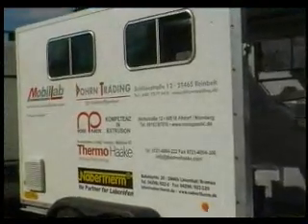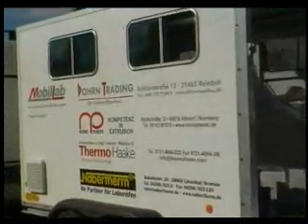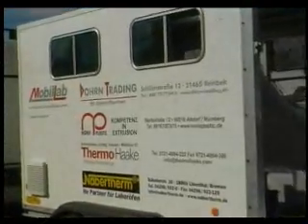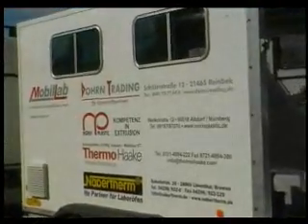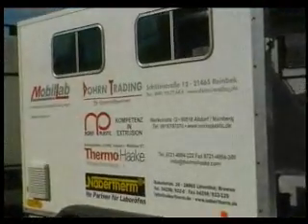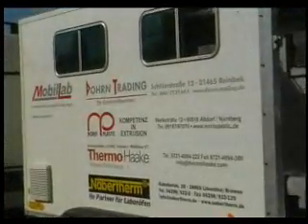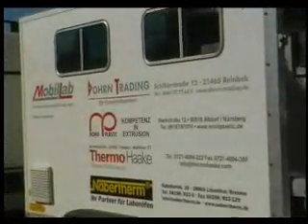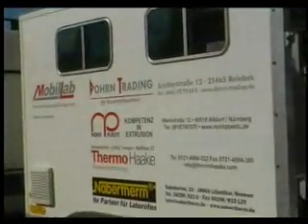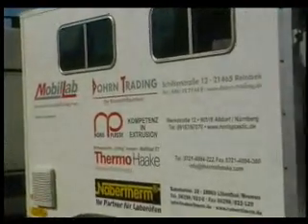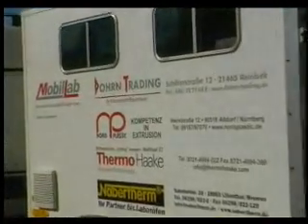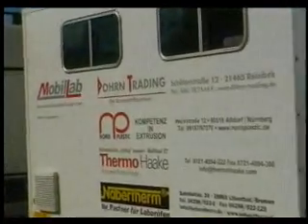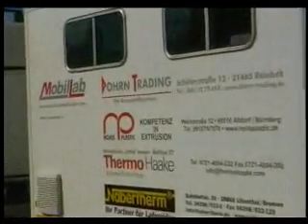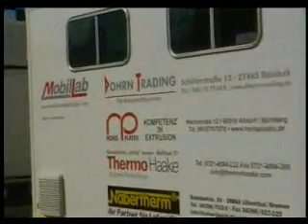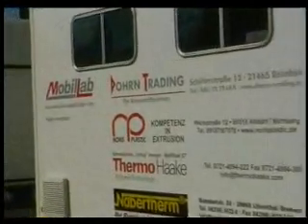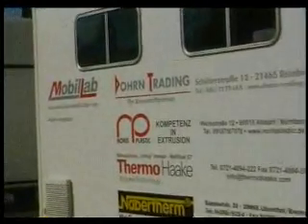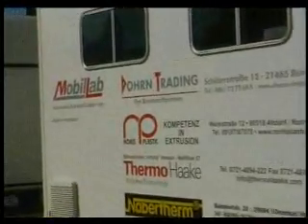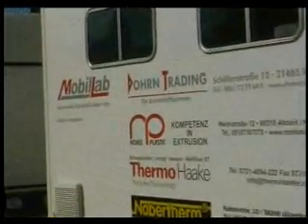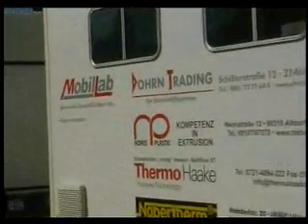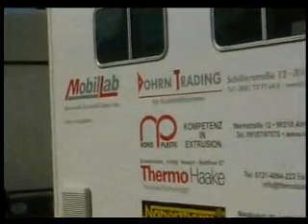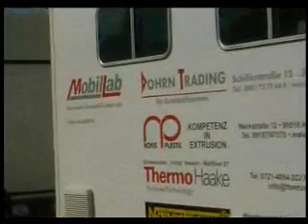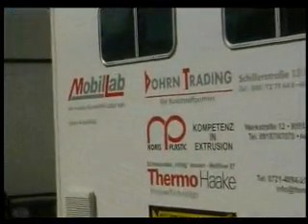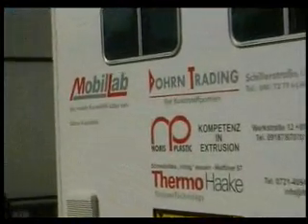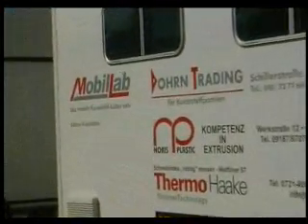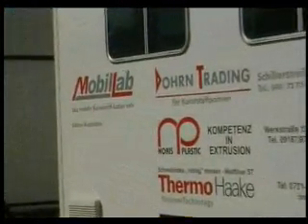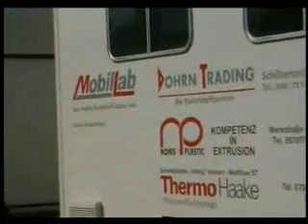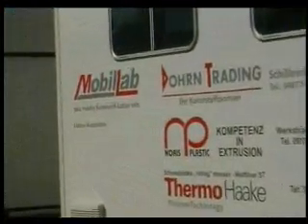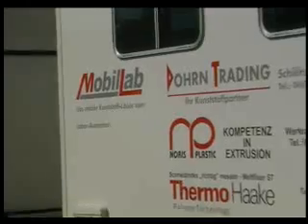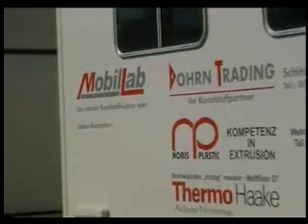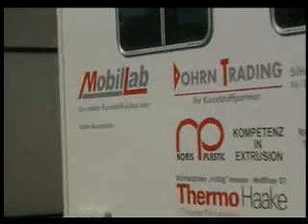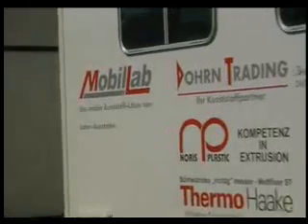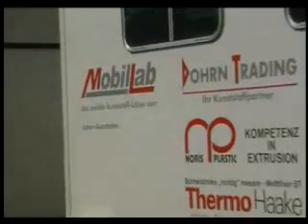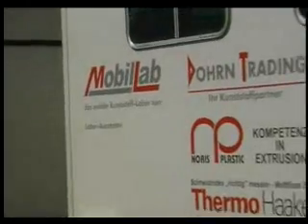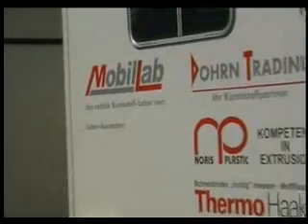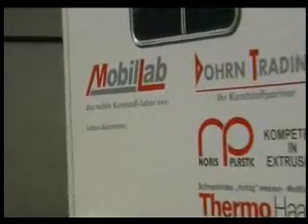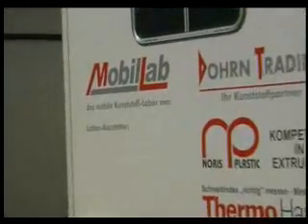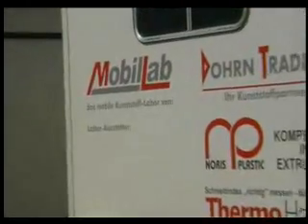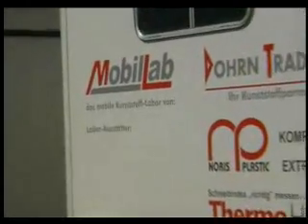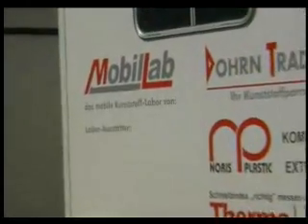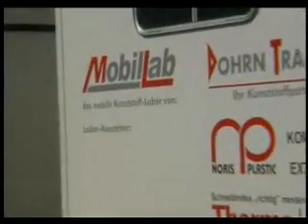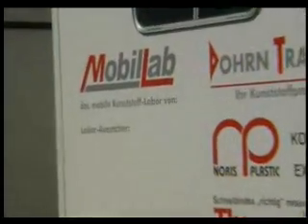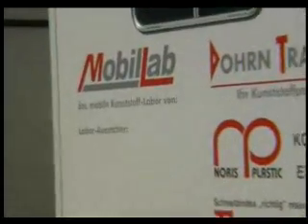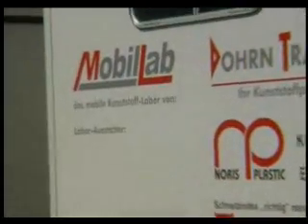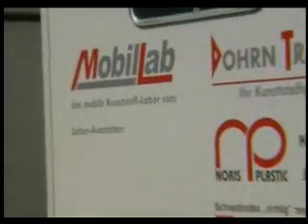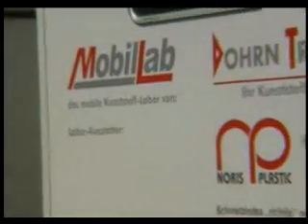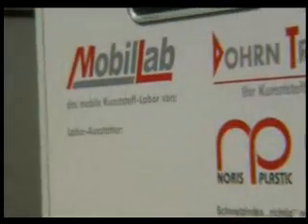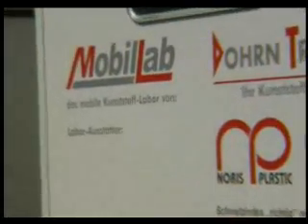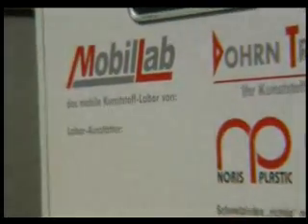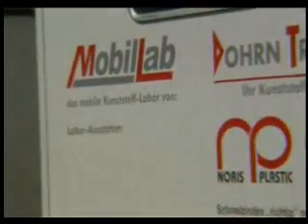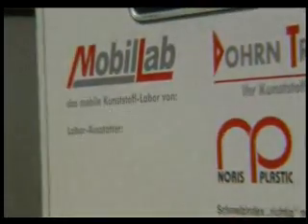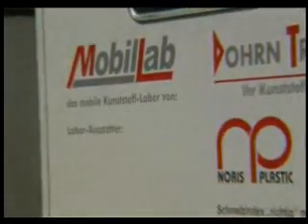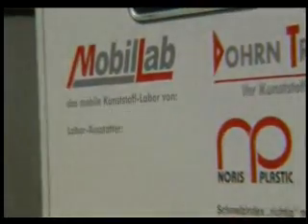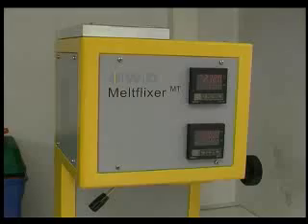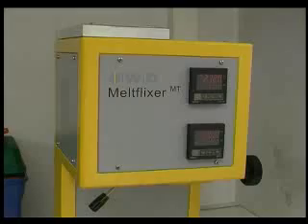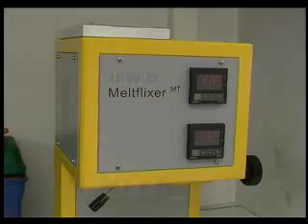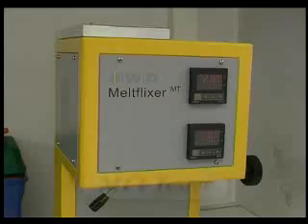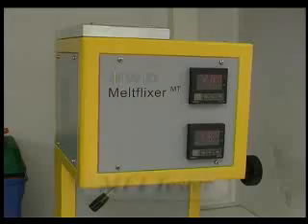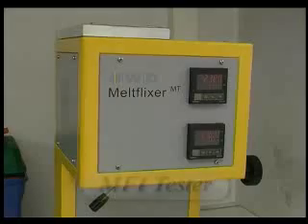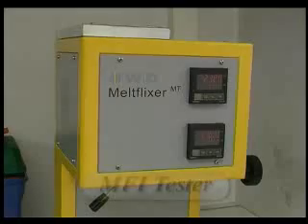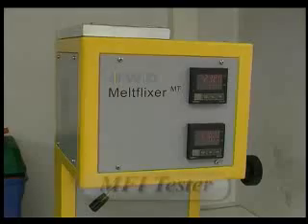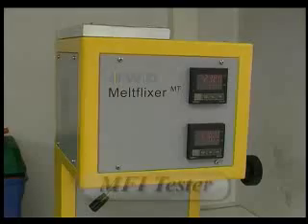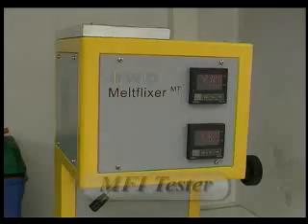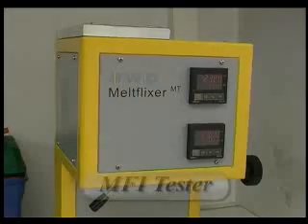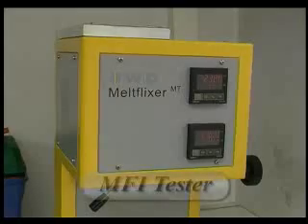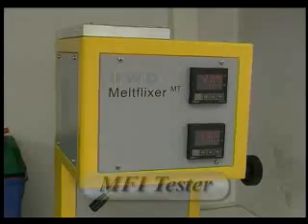Other important tests can be carried out in the mobile lab, such as MFI testing through the MFI tester.